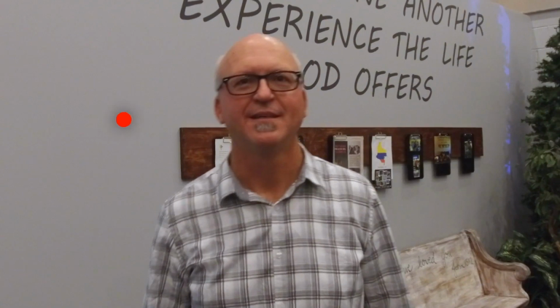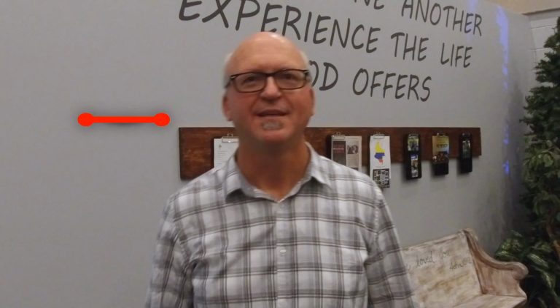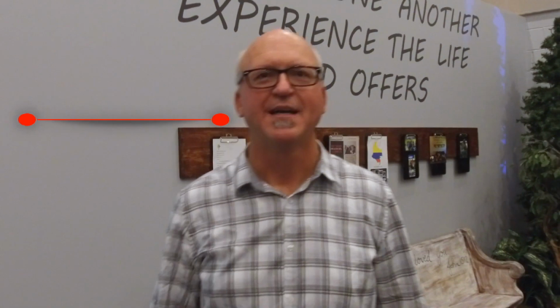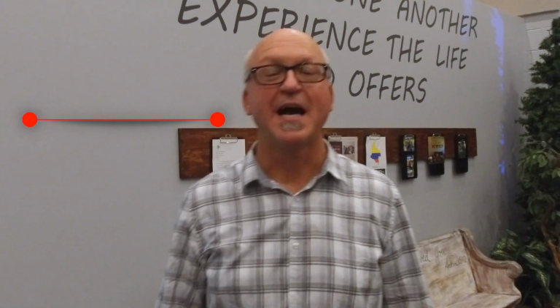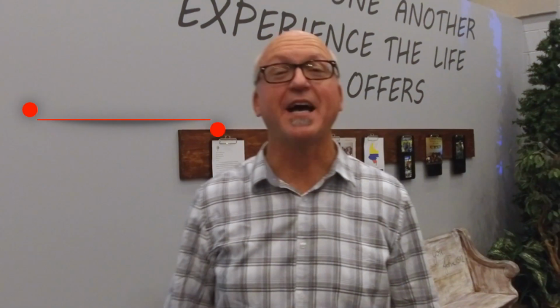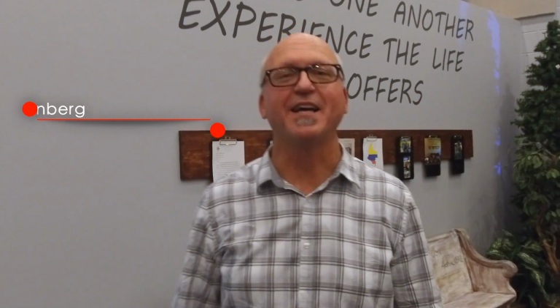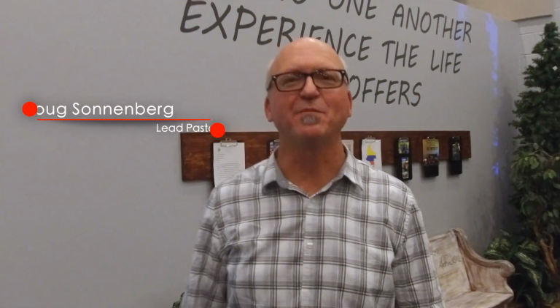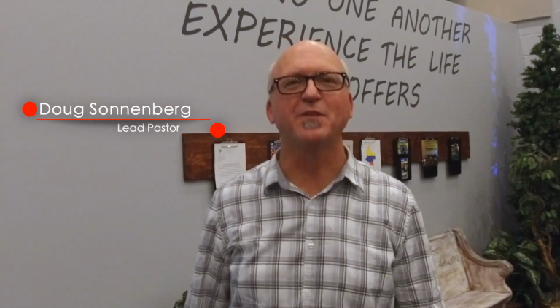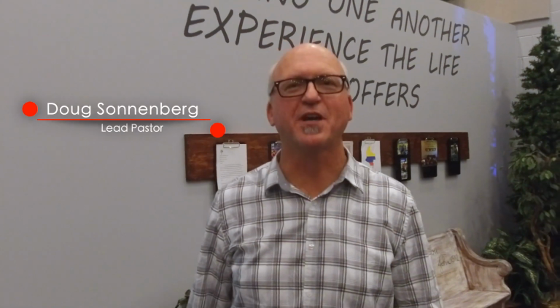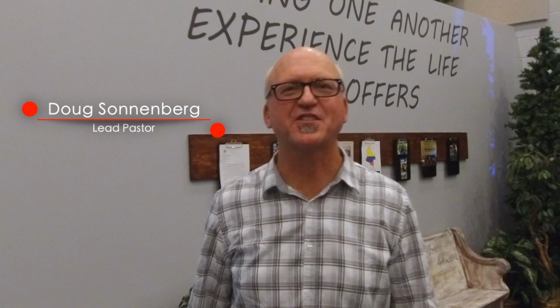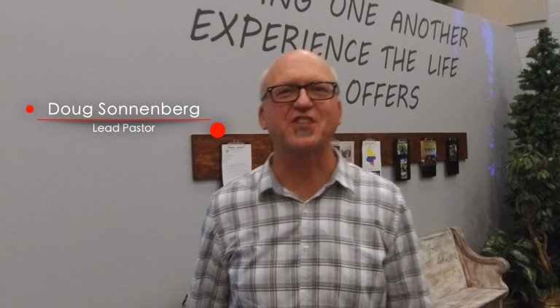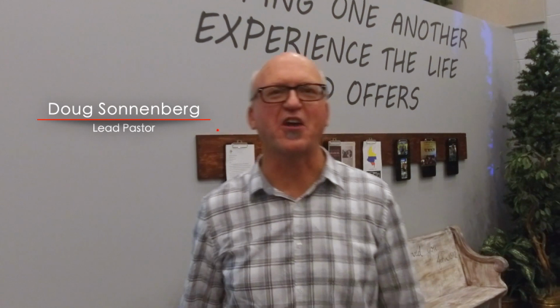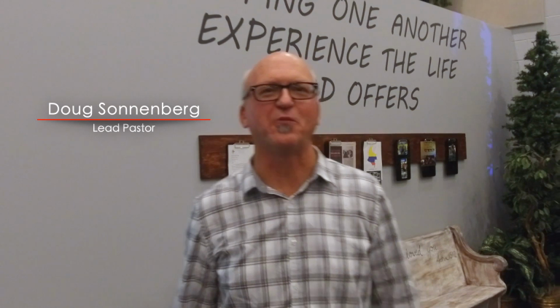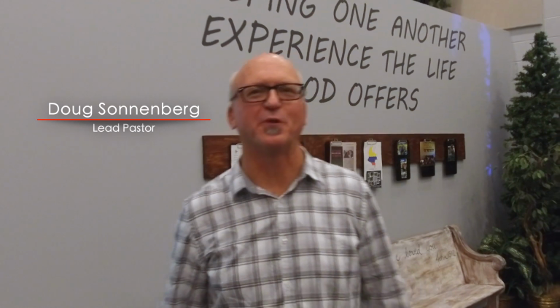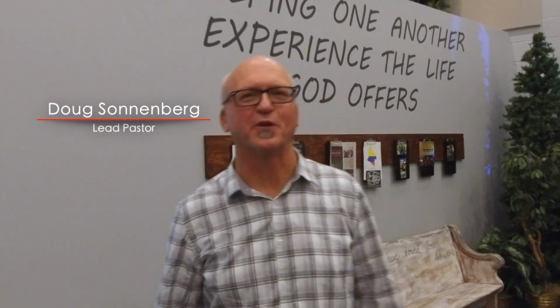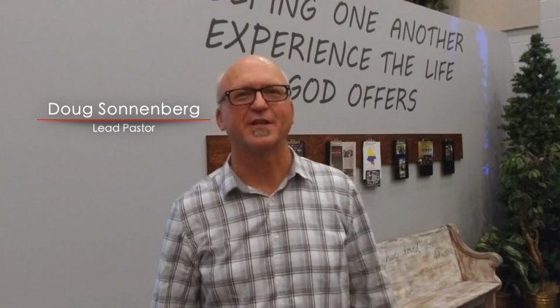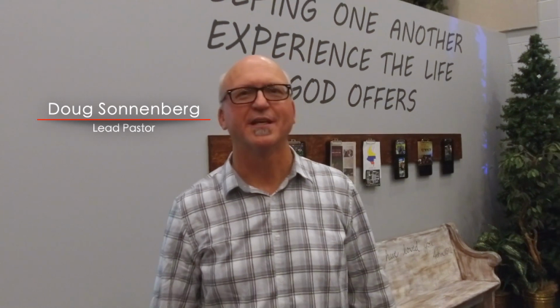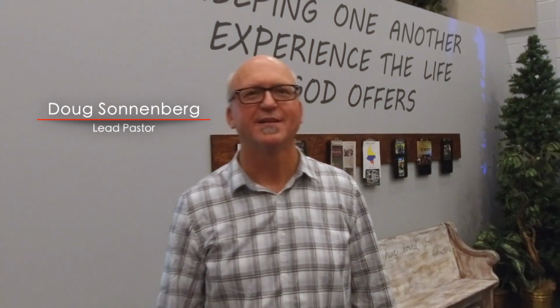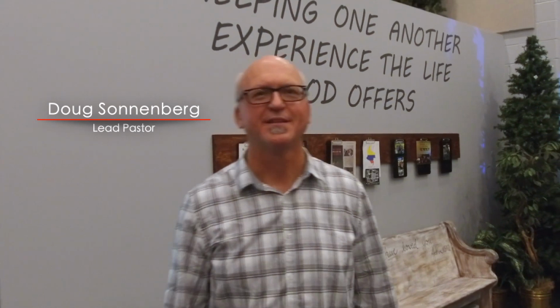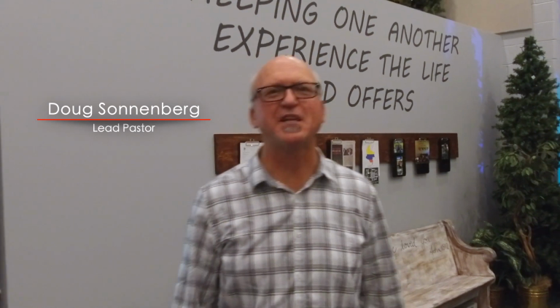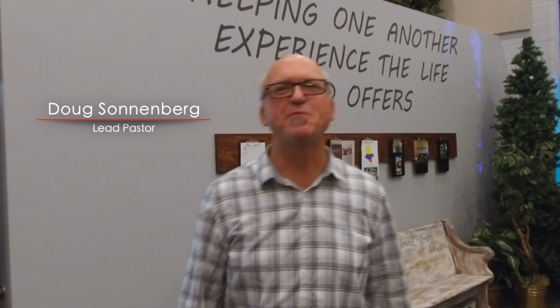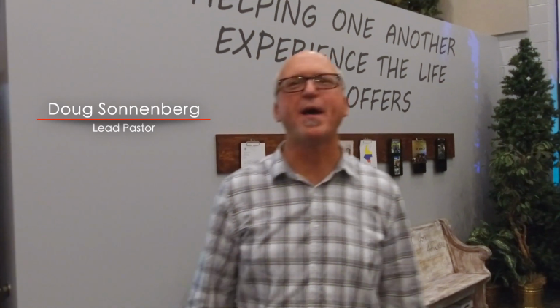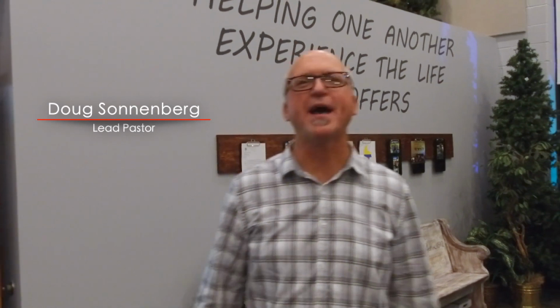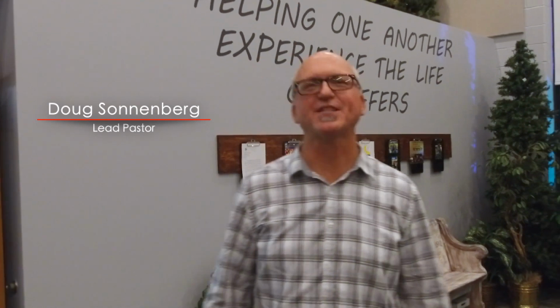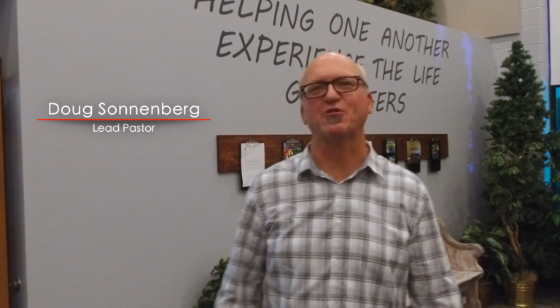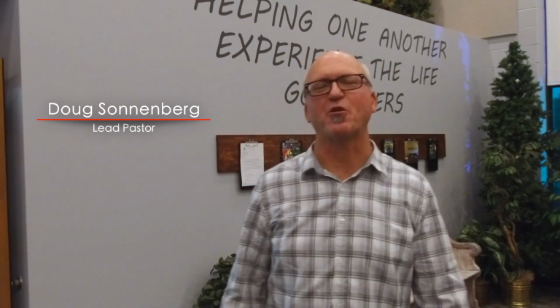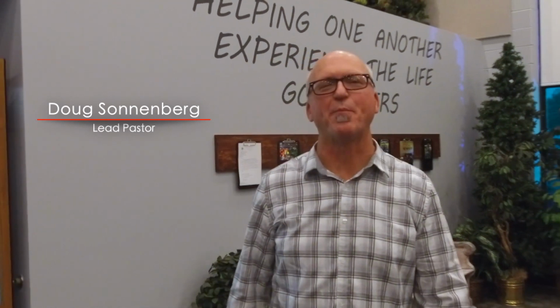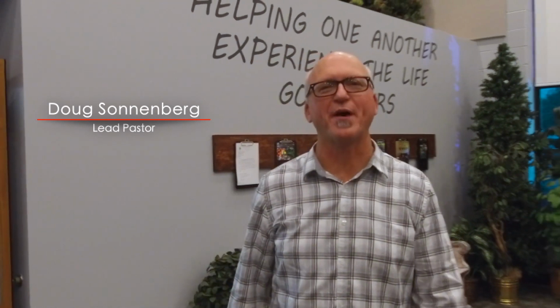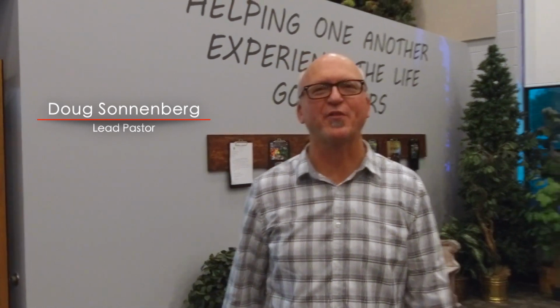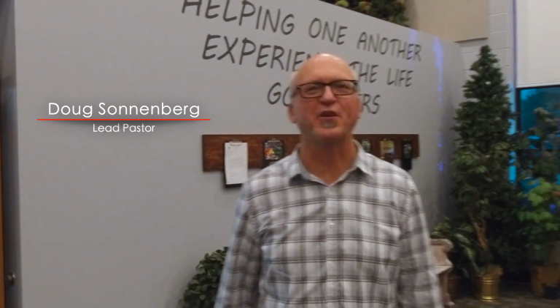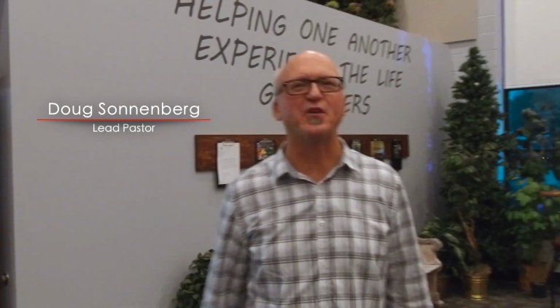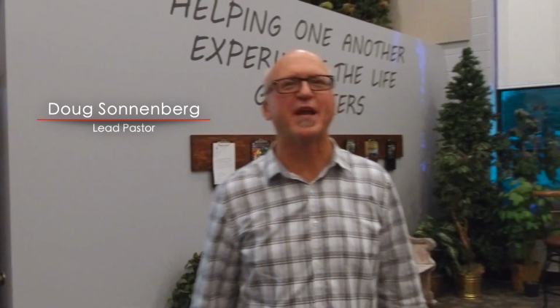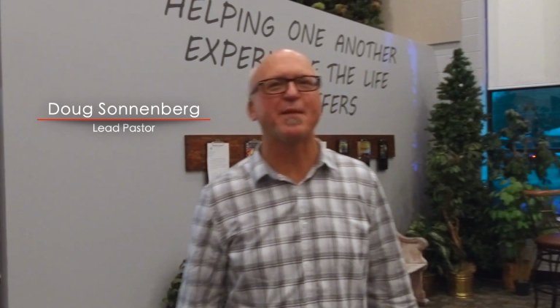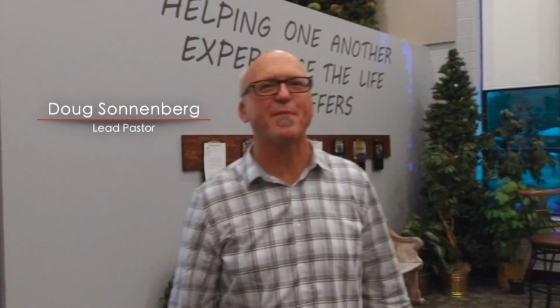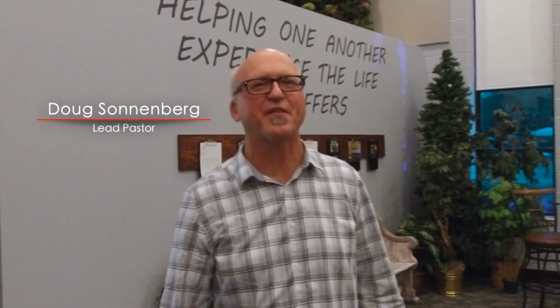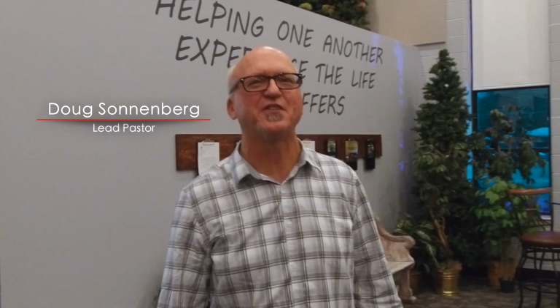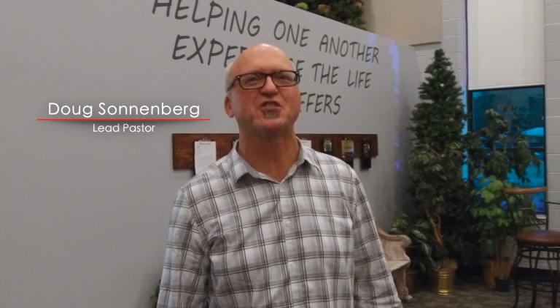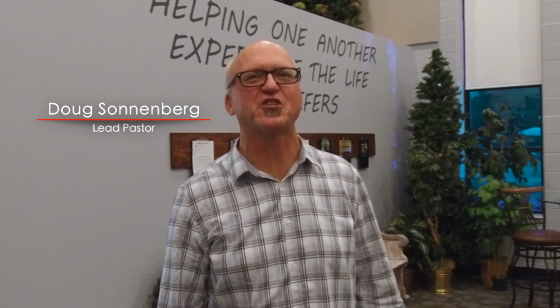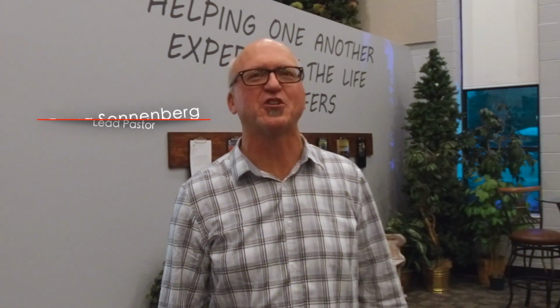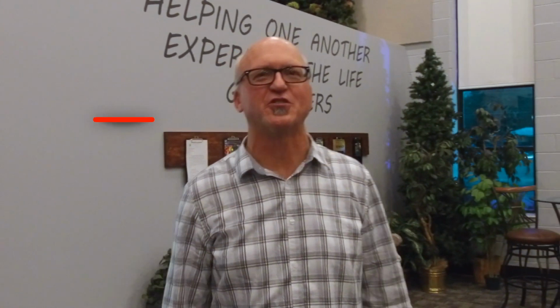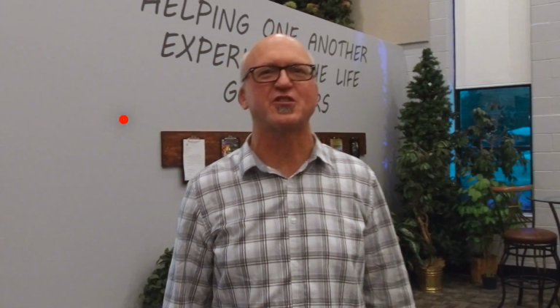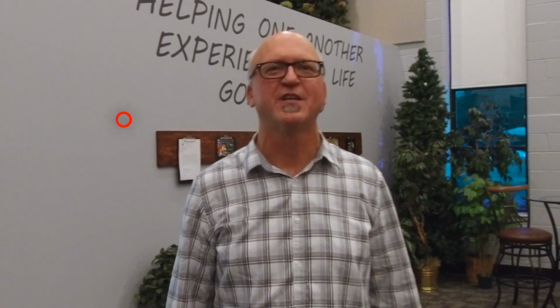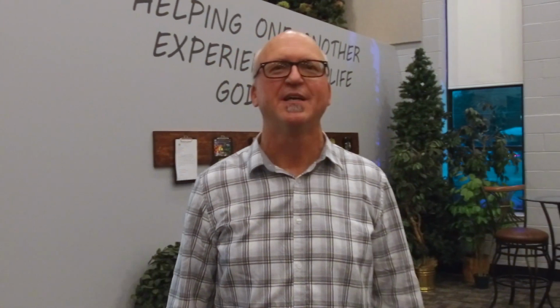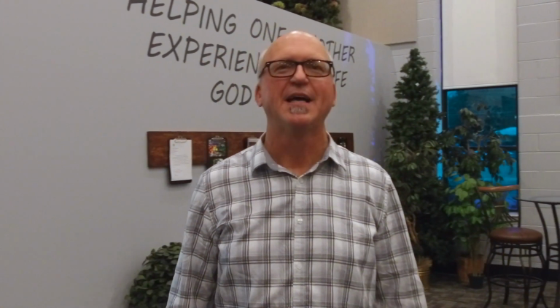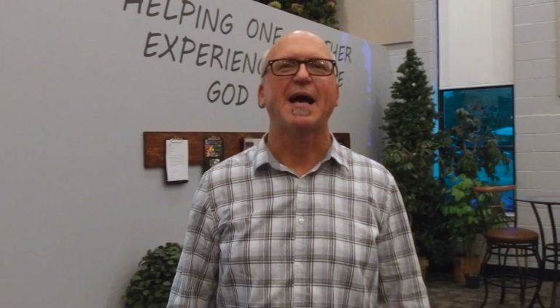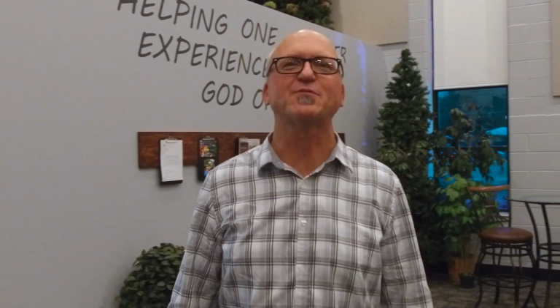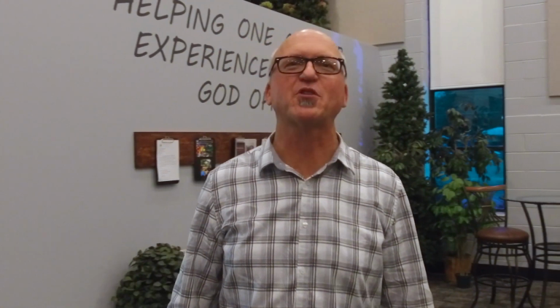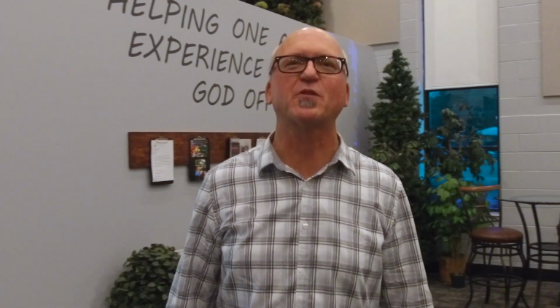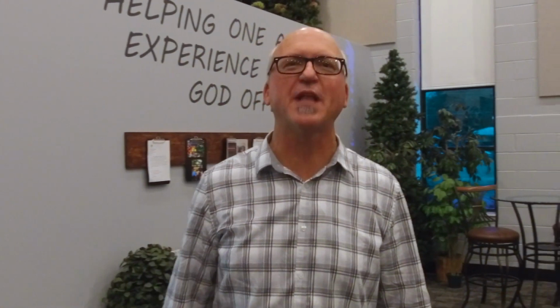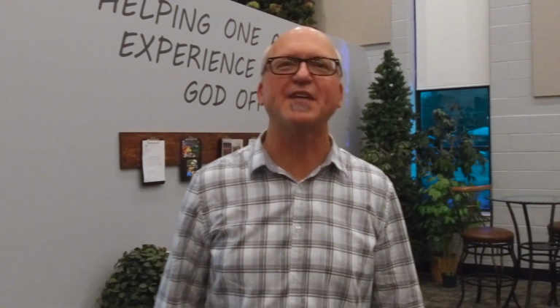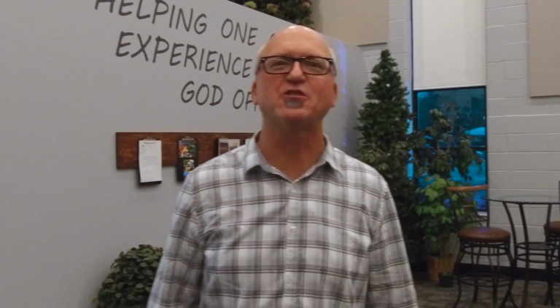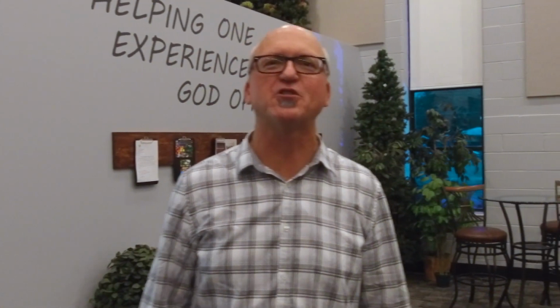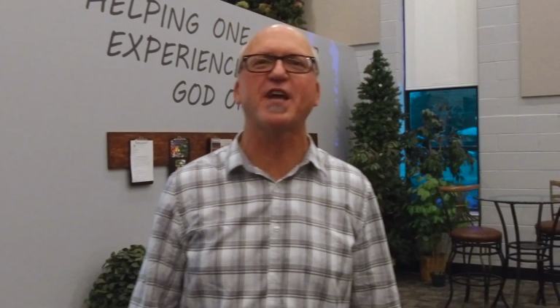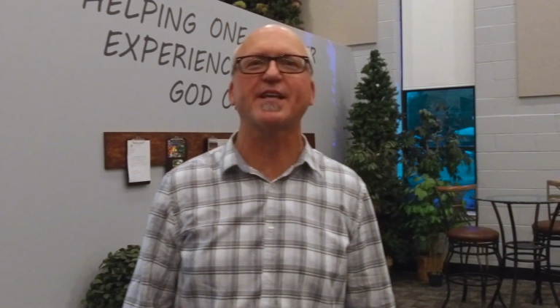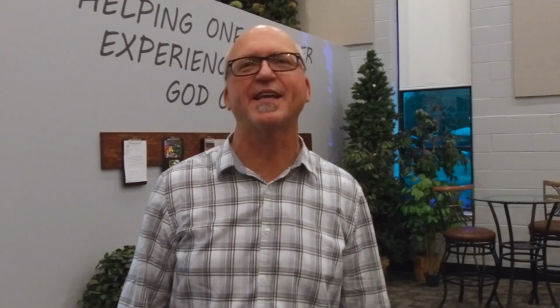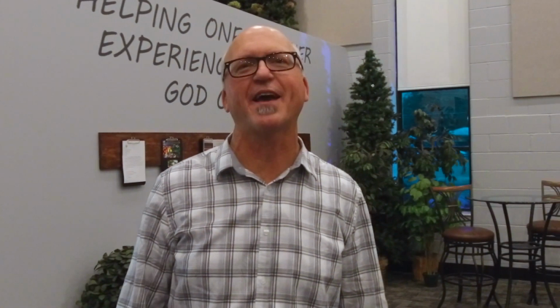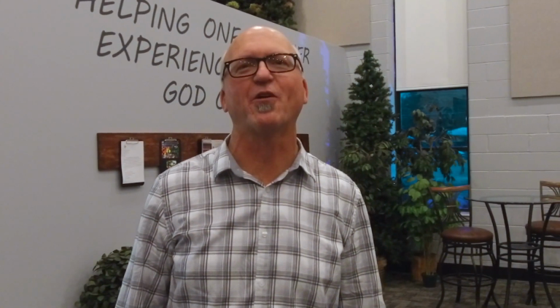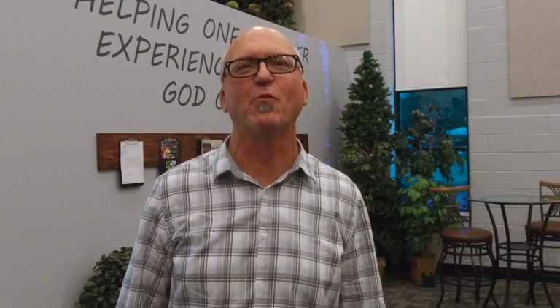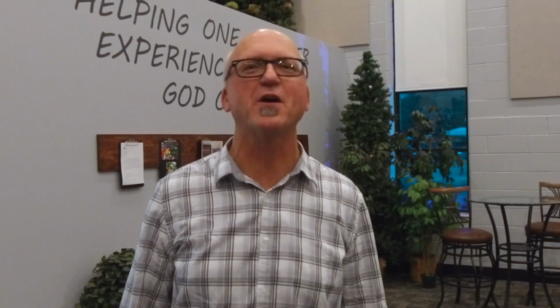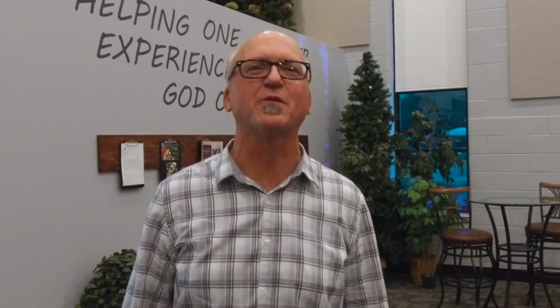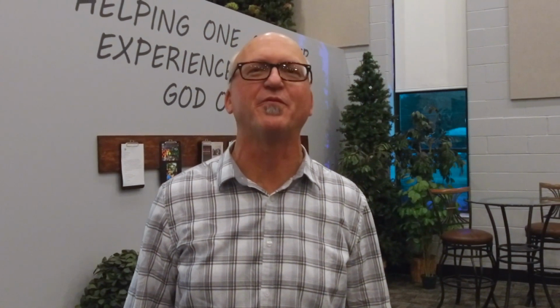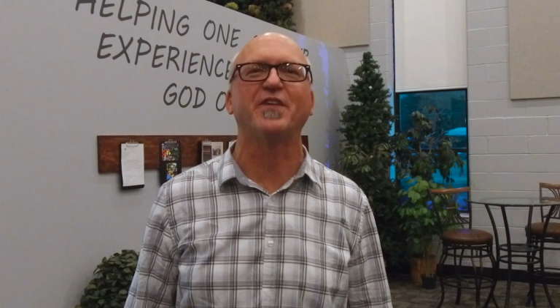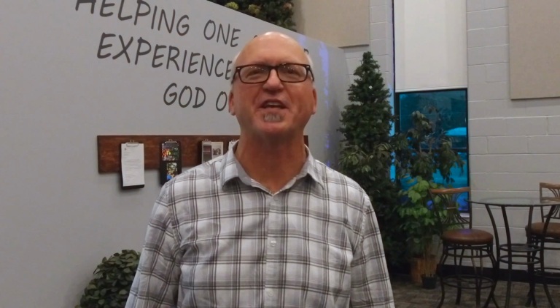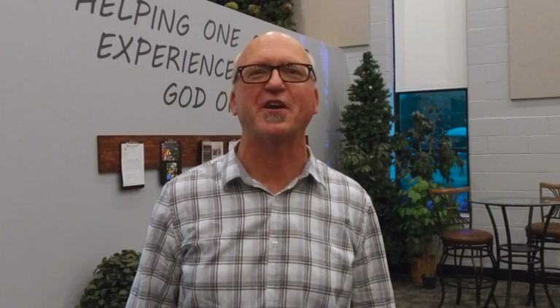Hi, I'm Doug Sonnenberg, lead pastor at Bethany United Methodist Church. I'm so glad you're checking out our welcome video.